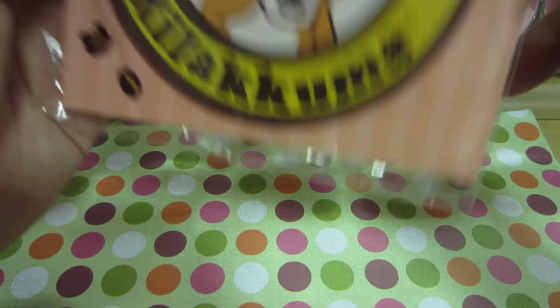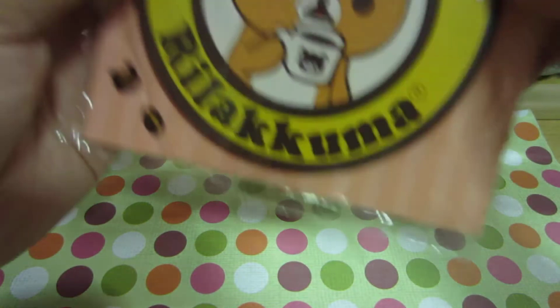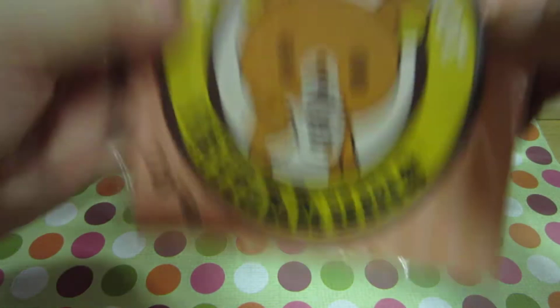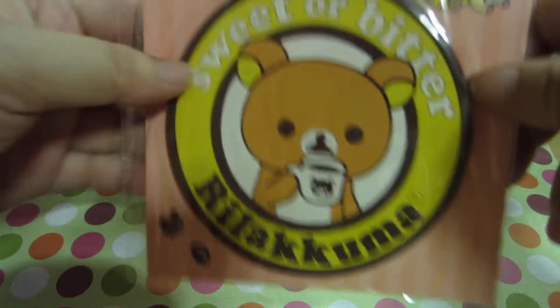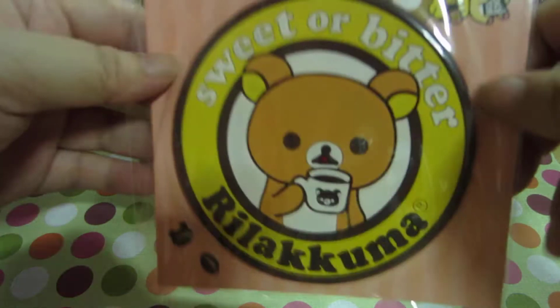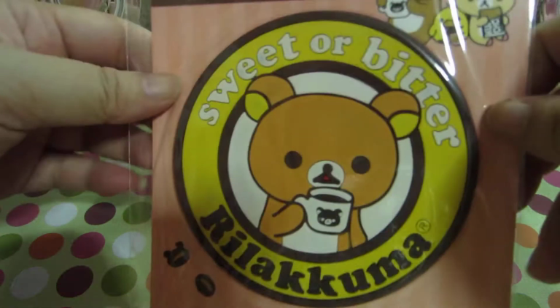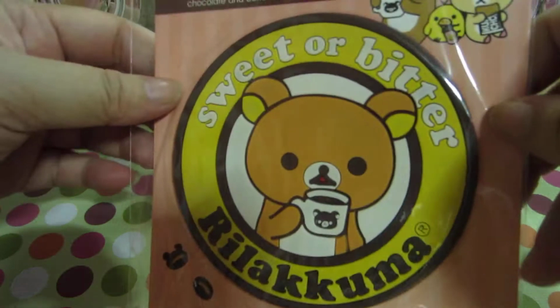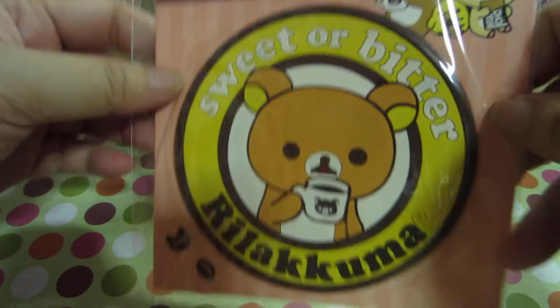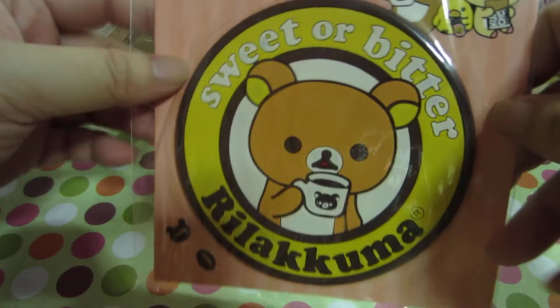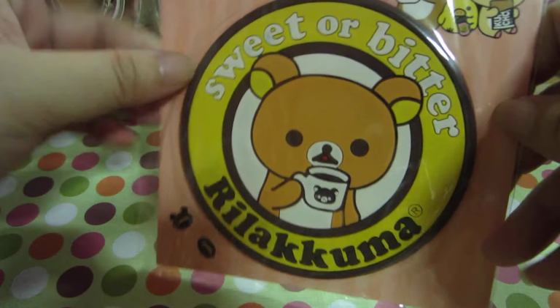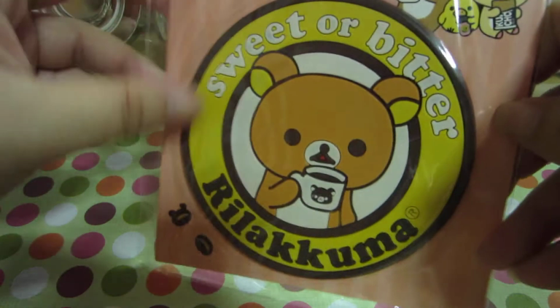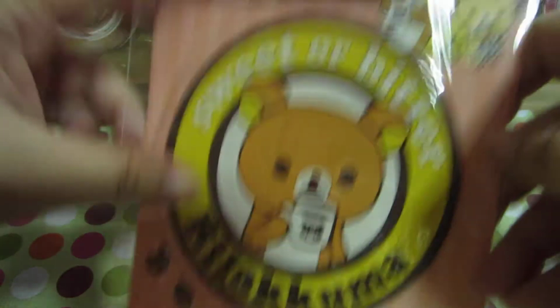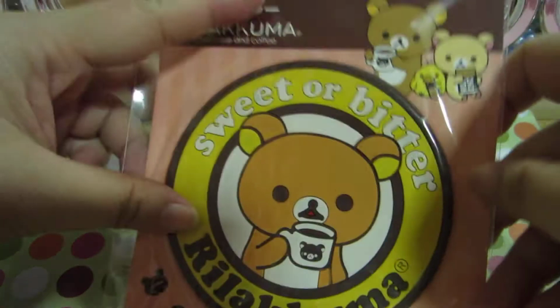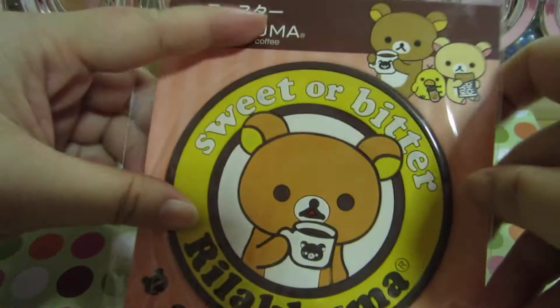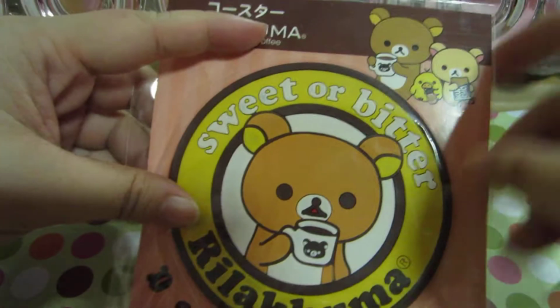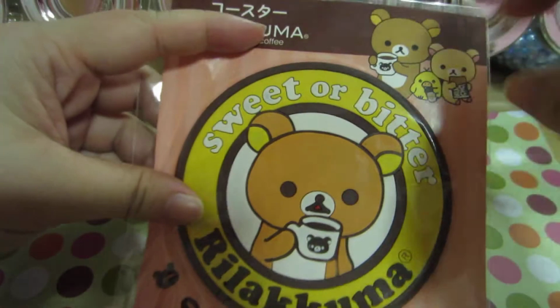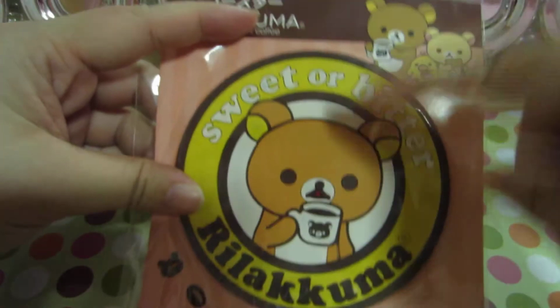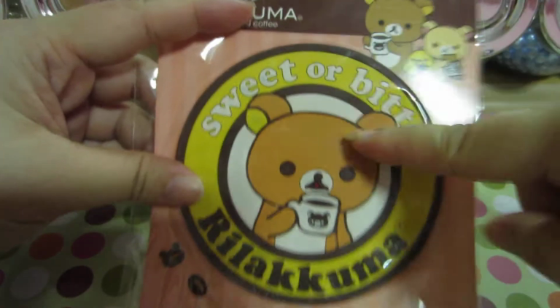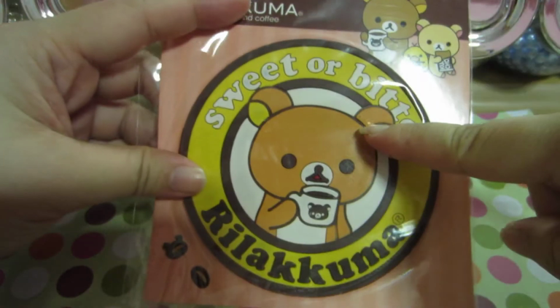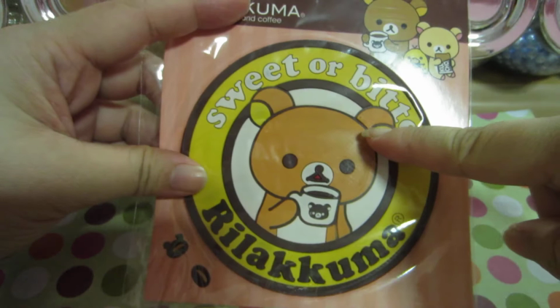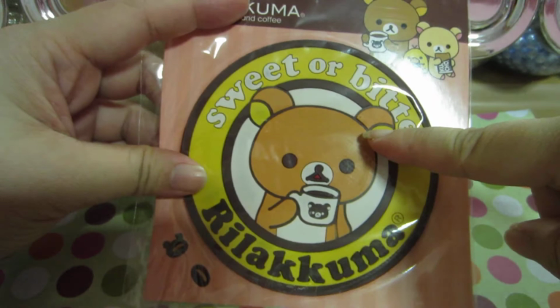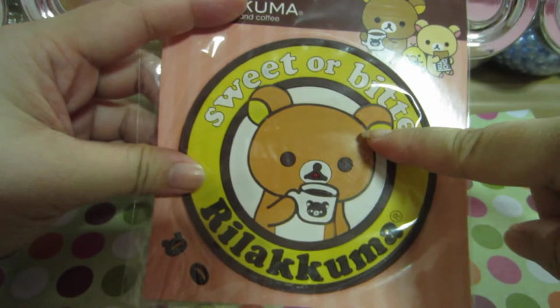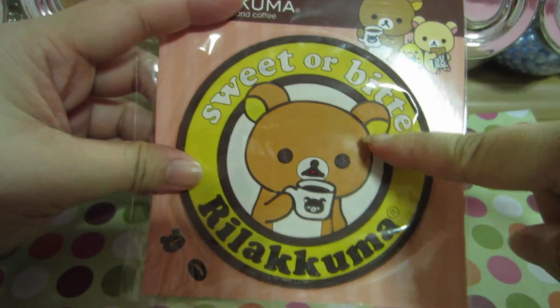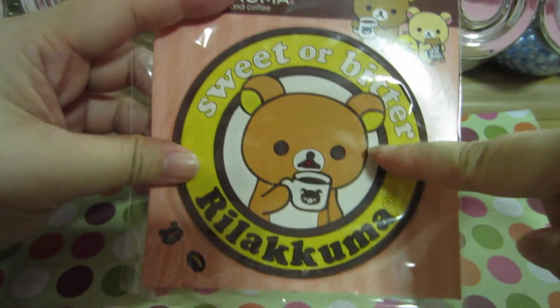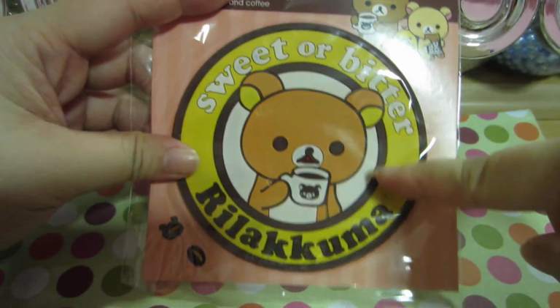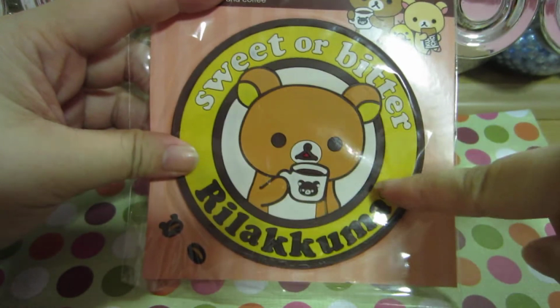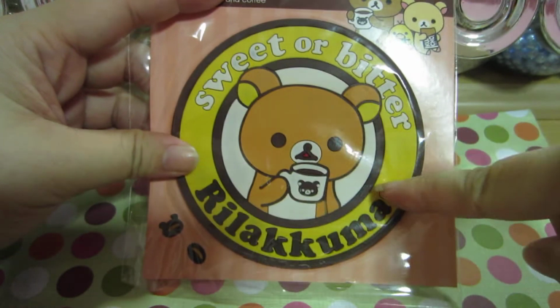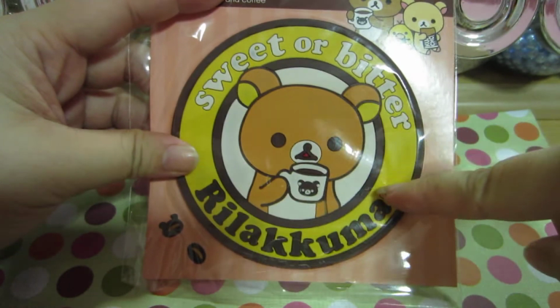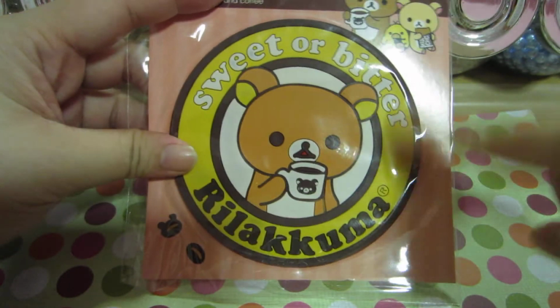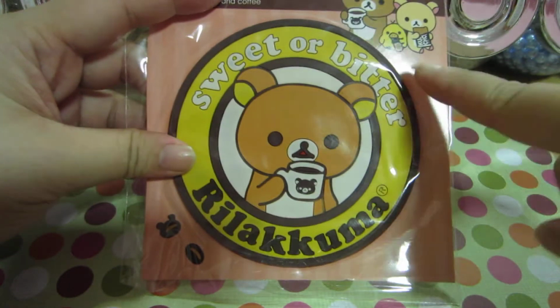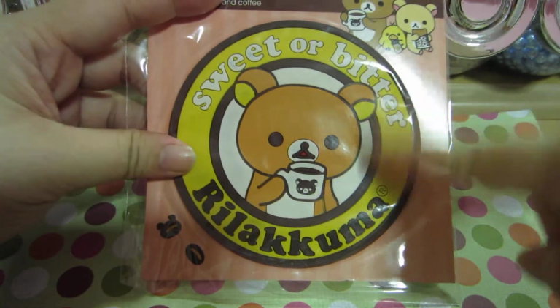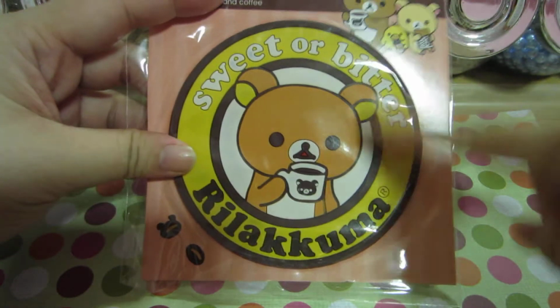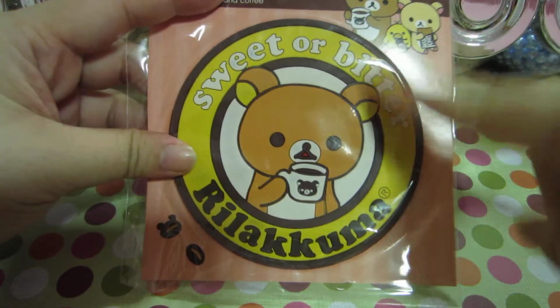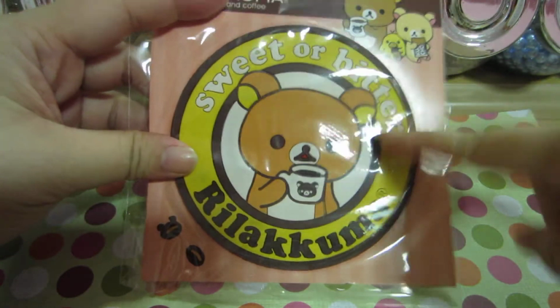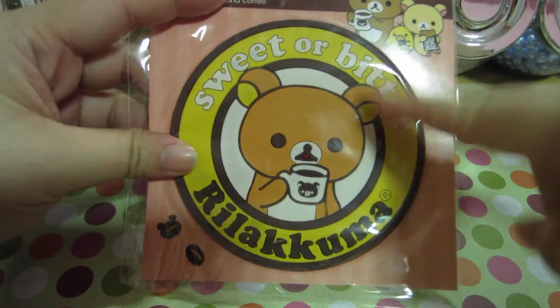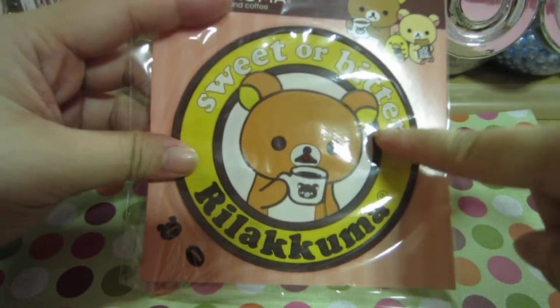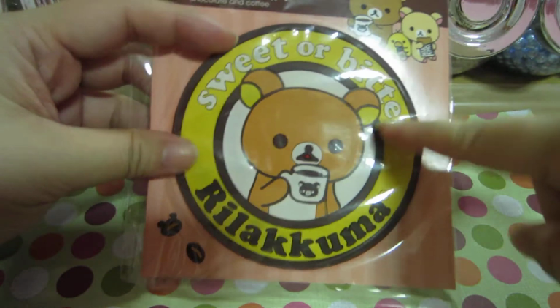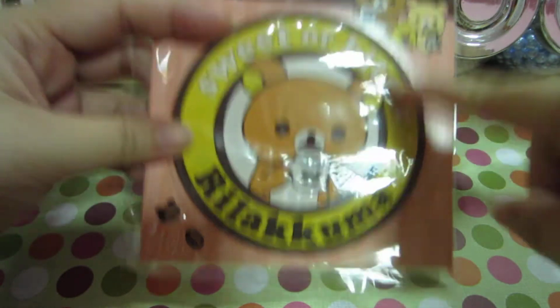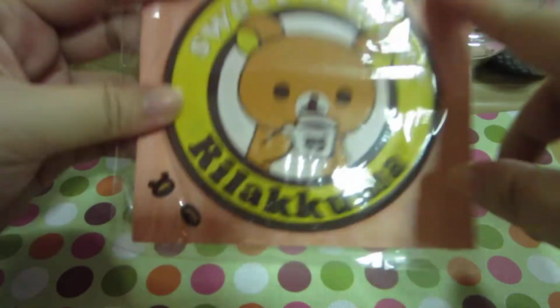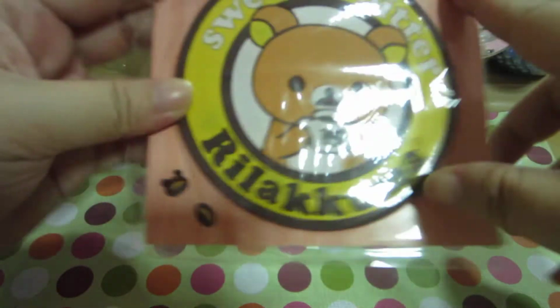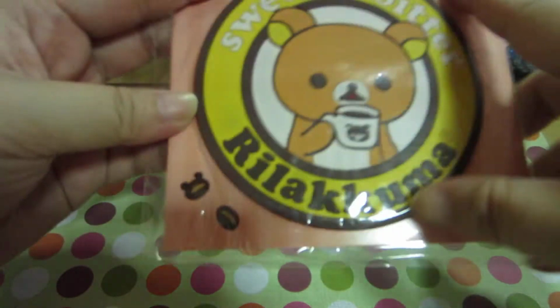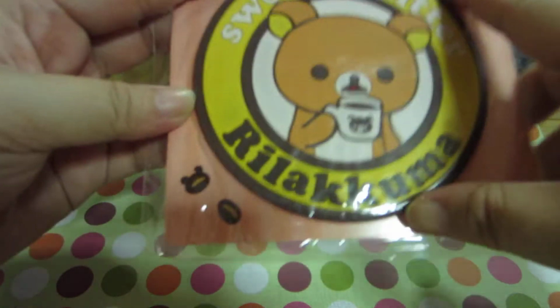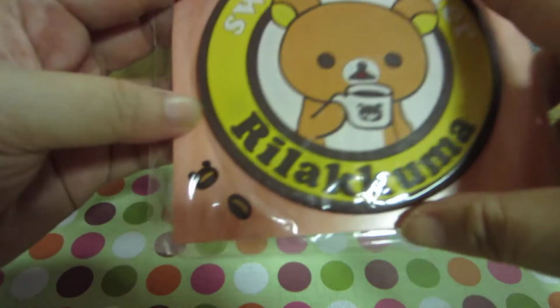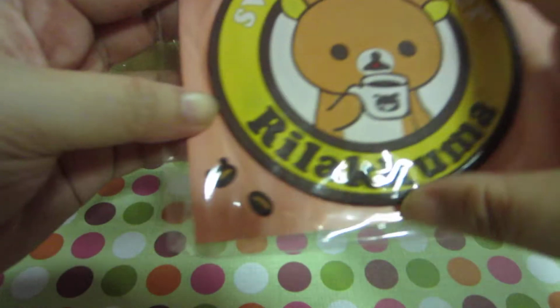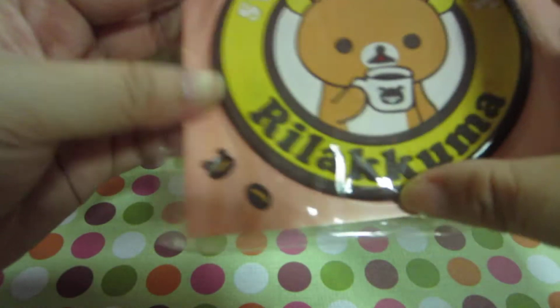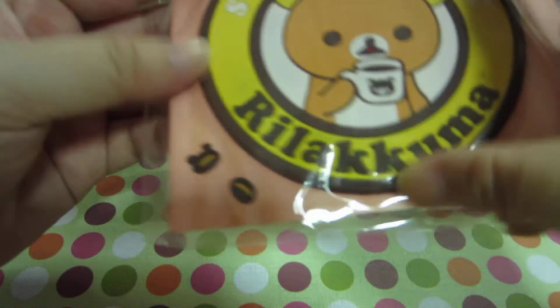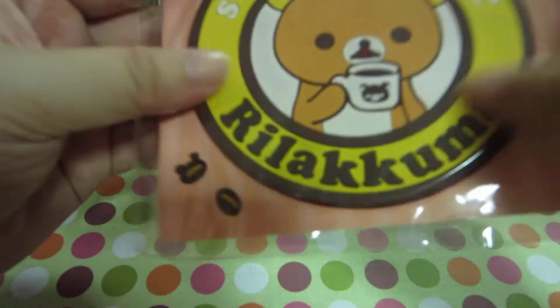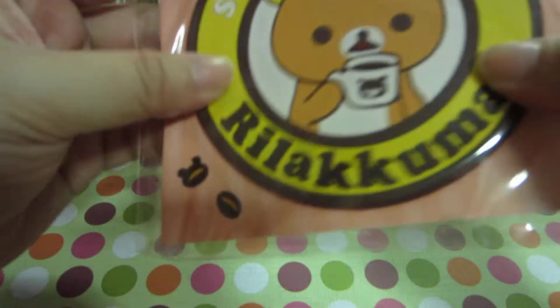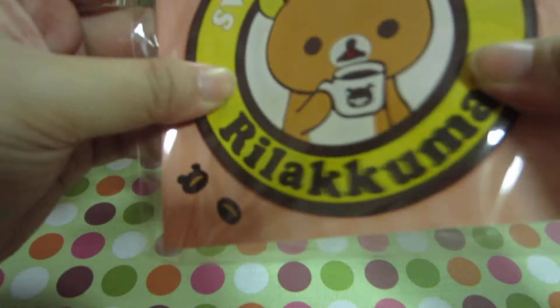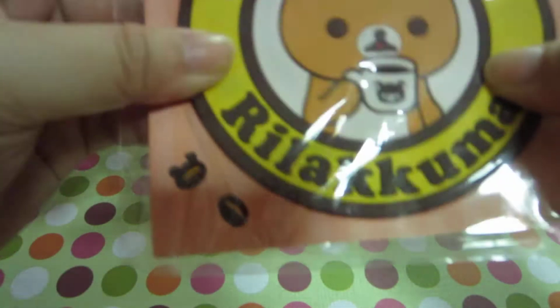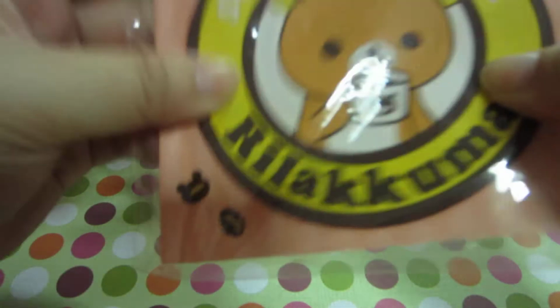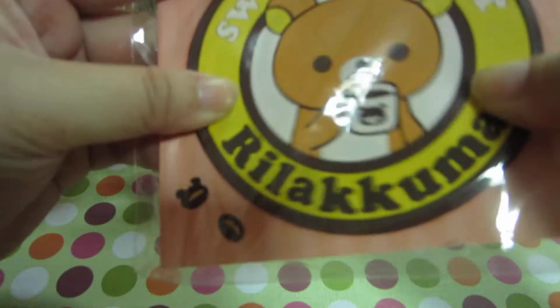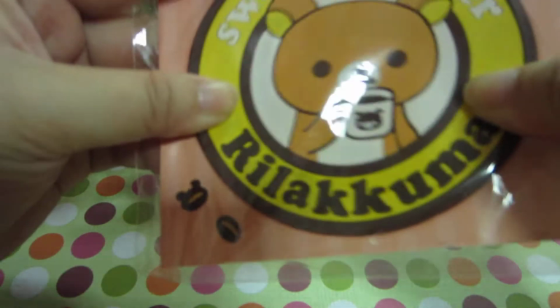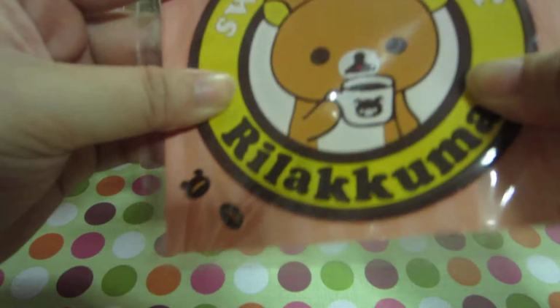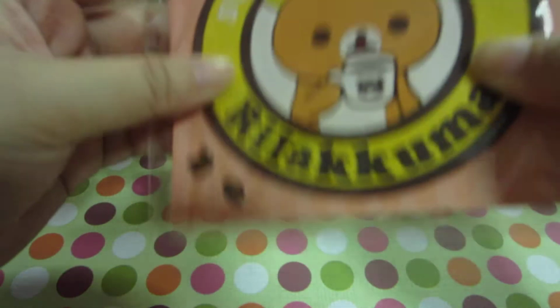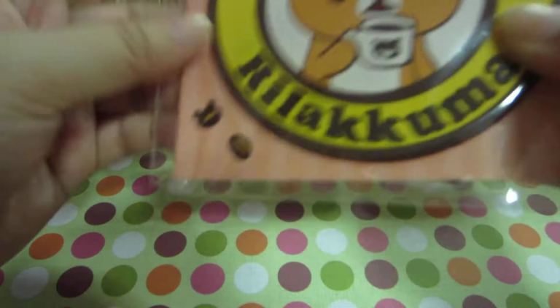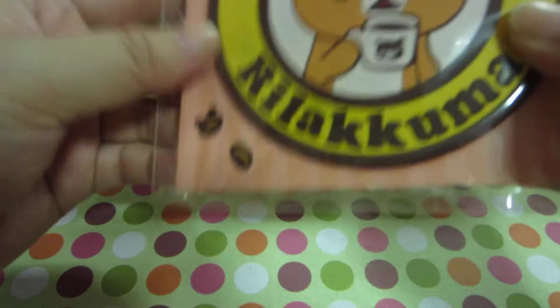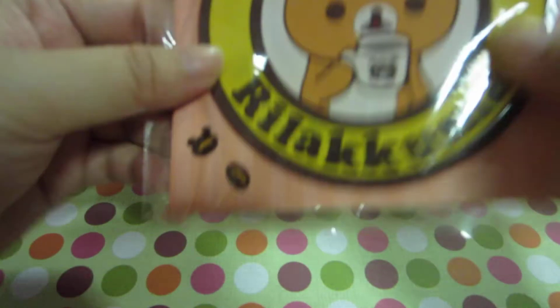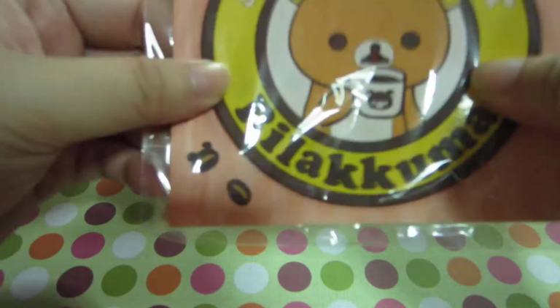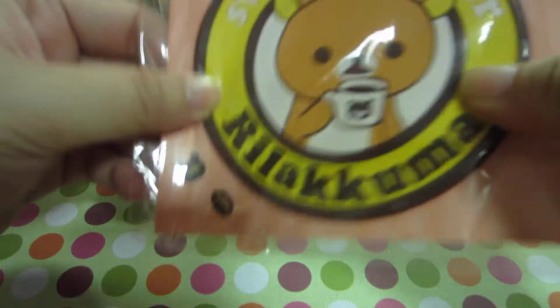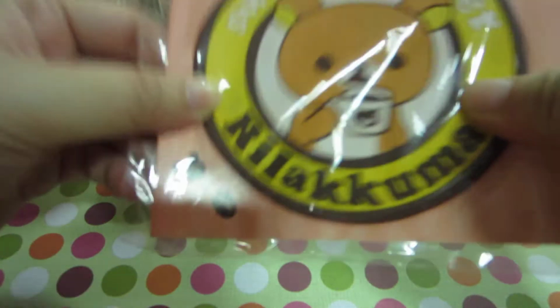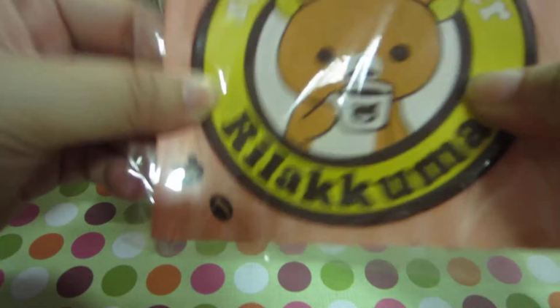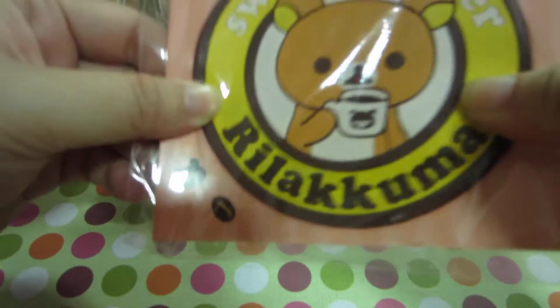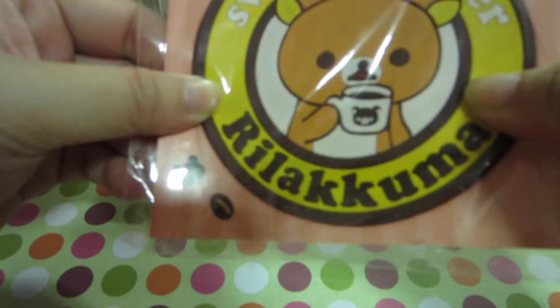I also bought a coaster — it's a Rilakkuma one. I think this is rather cute; it's a rubbery type.